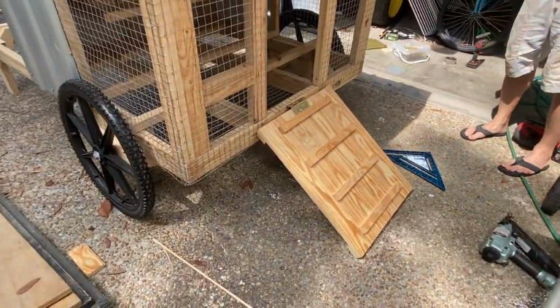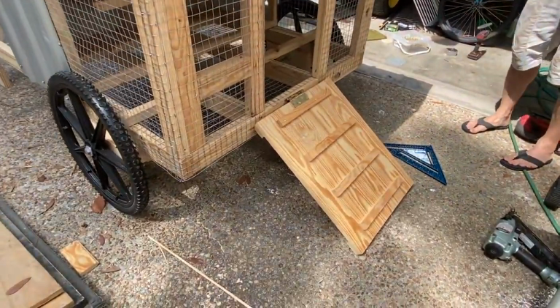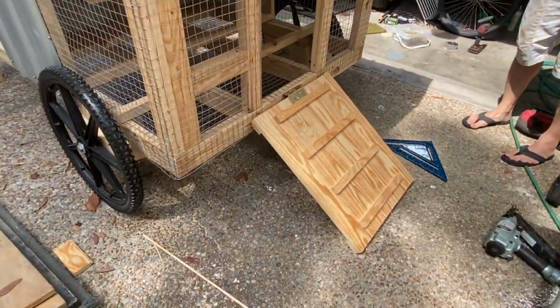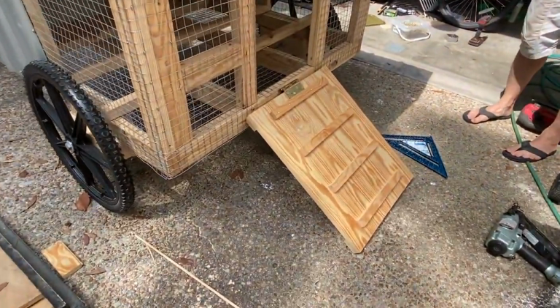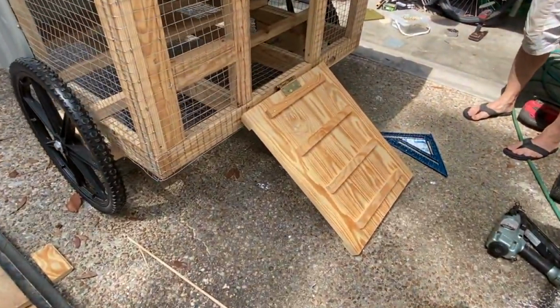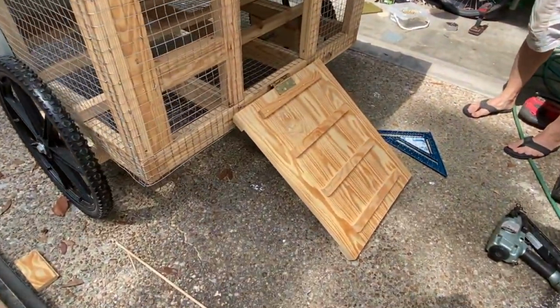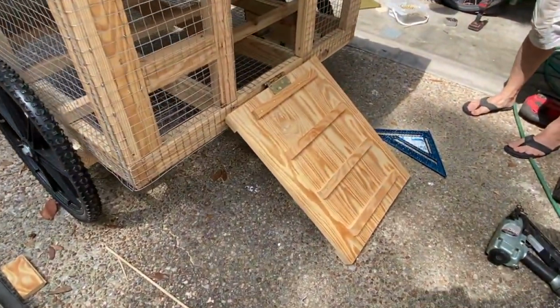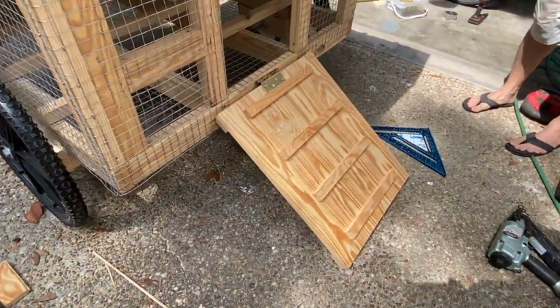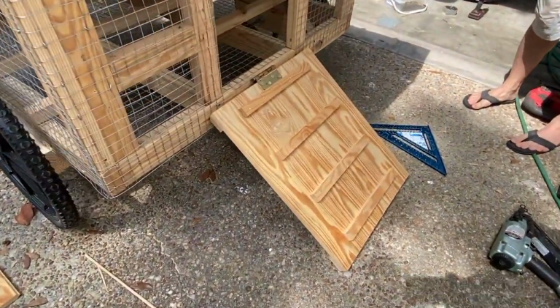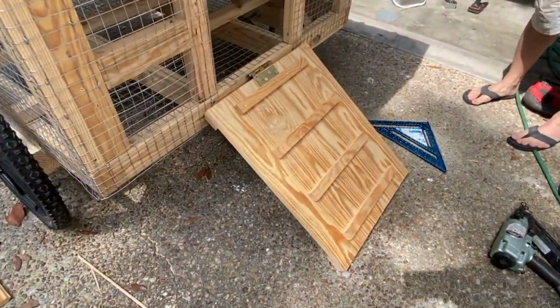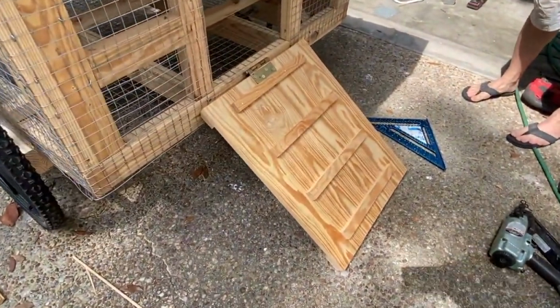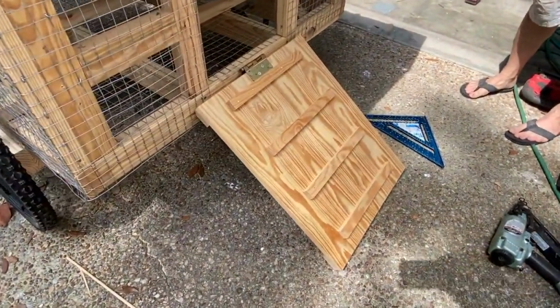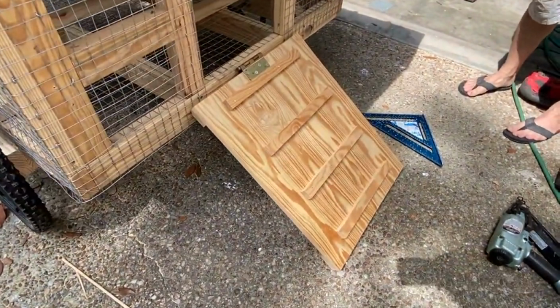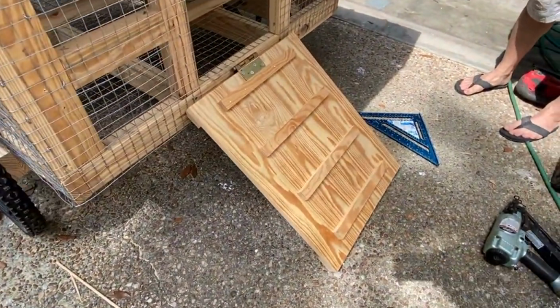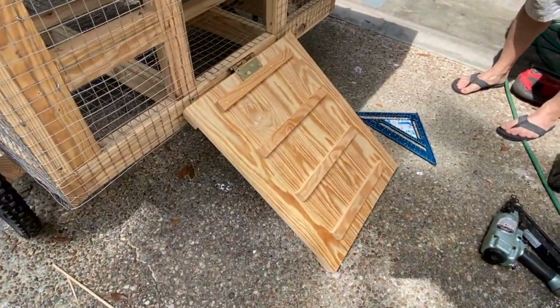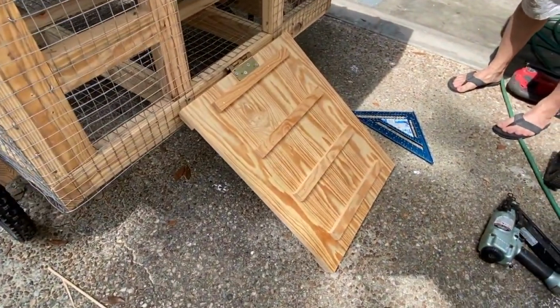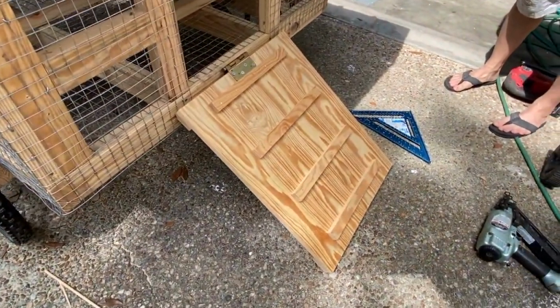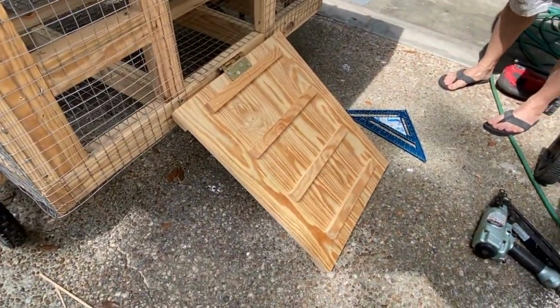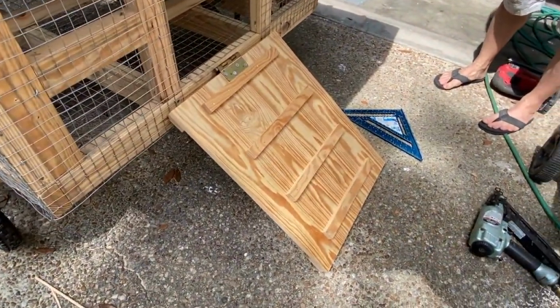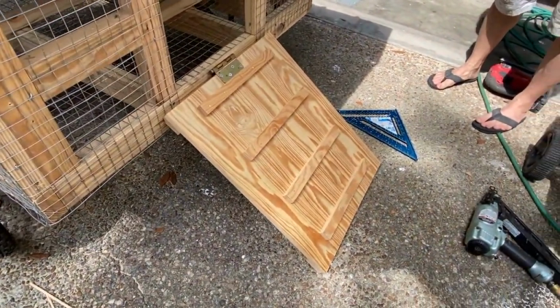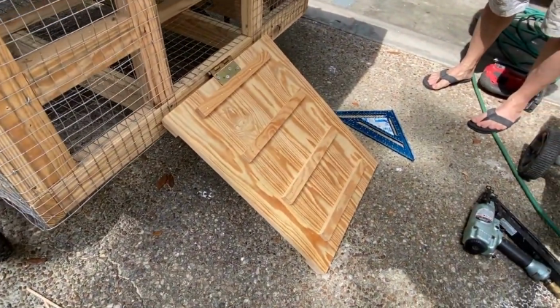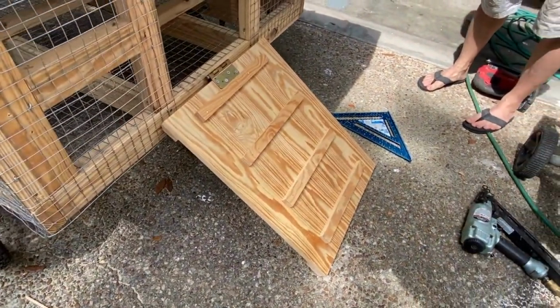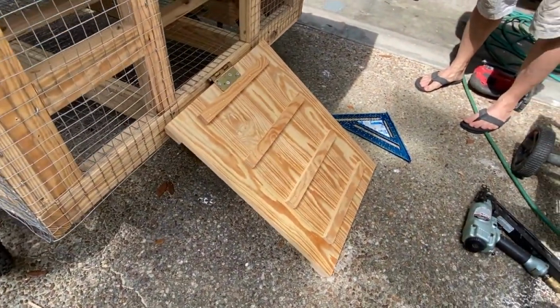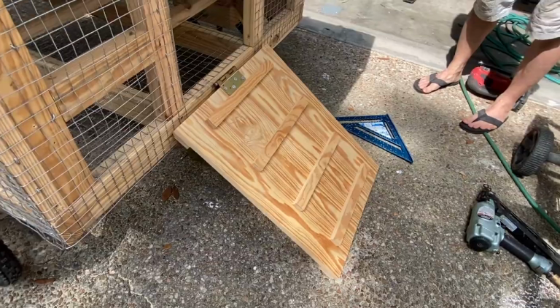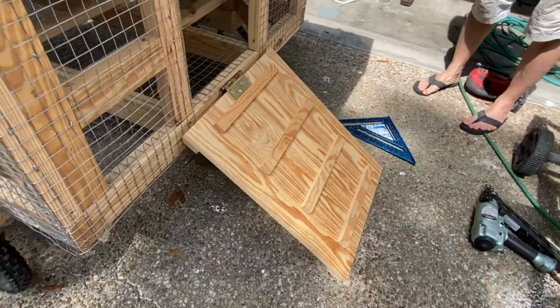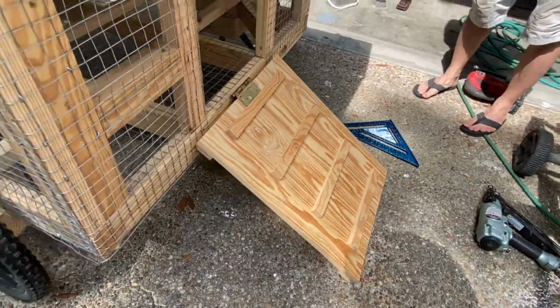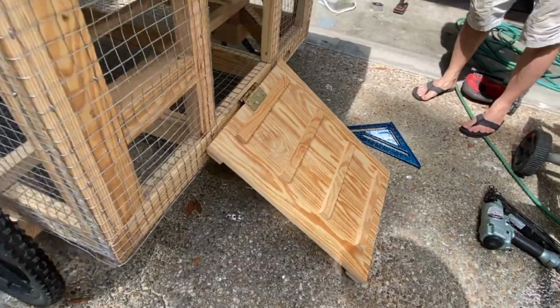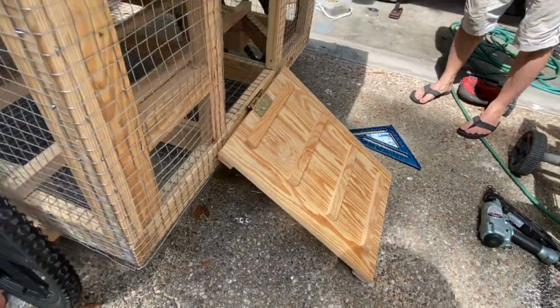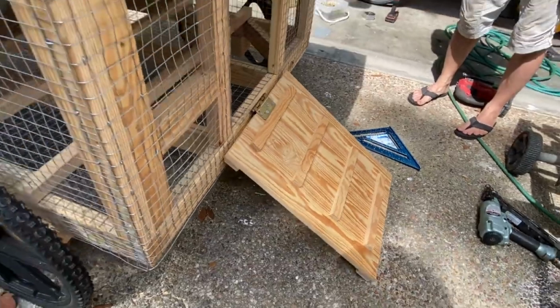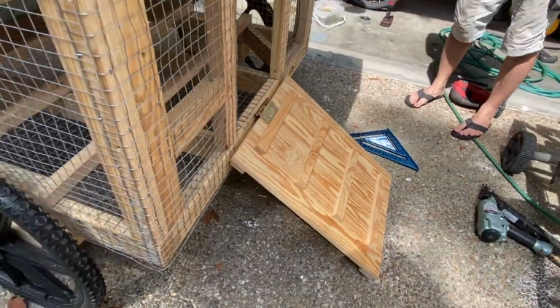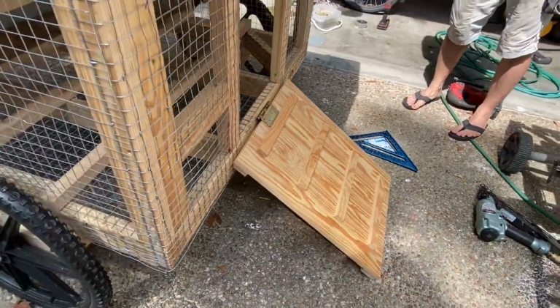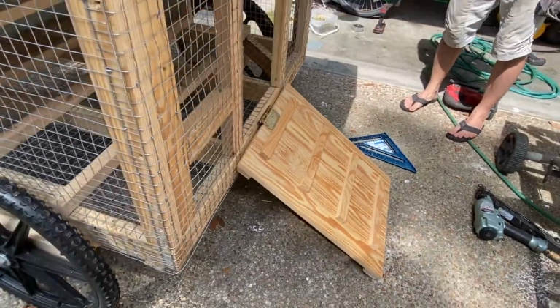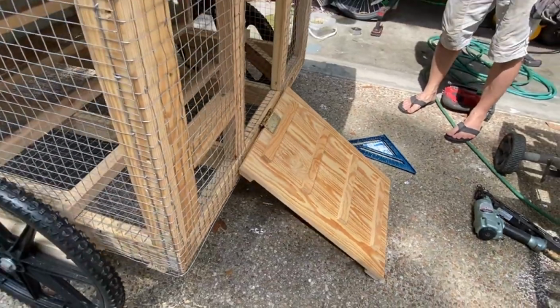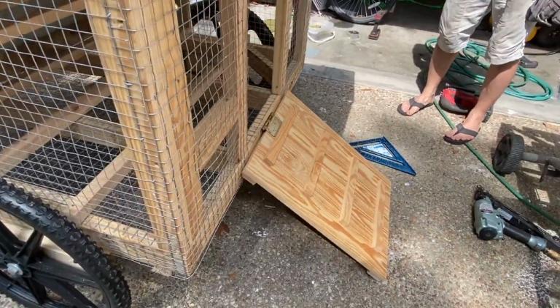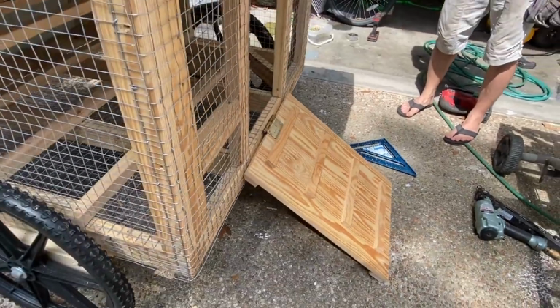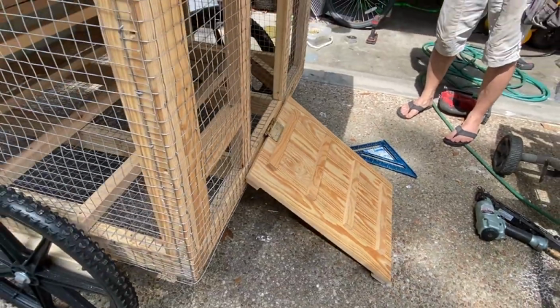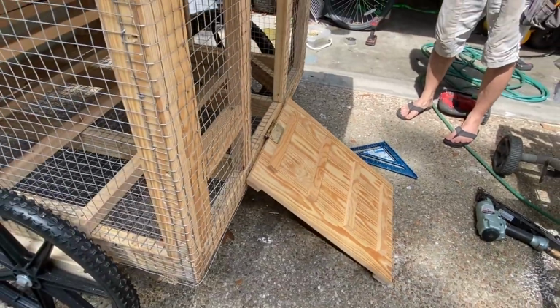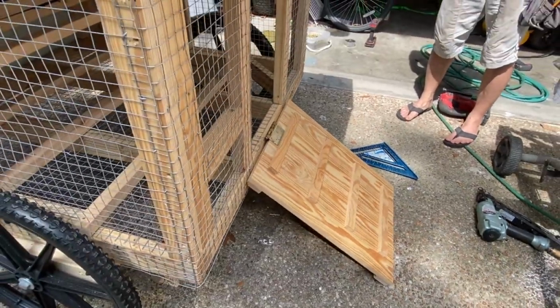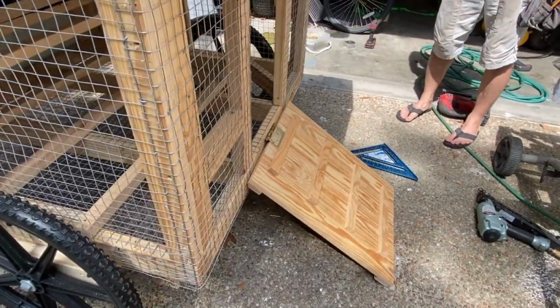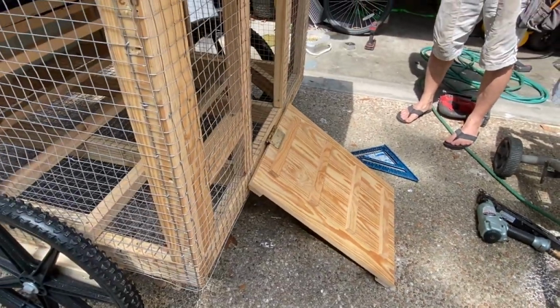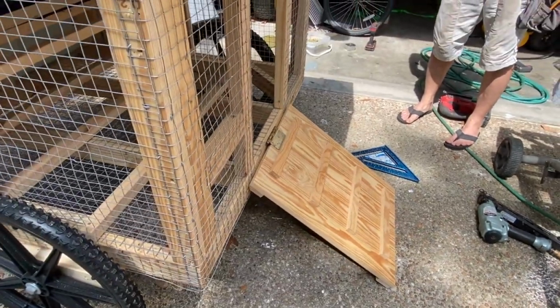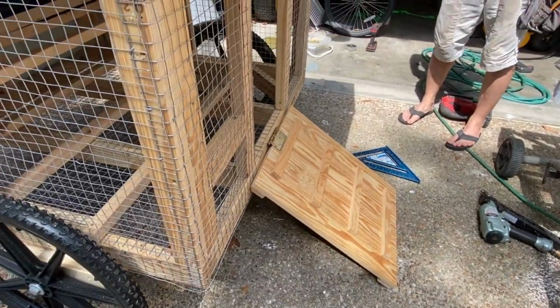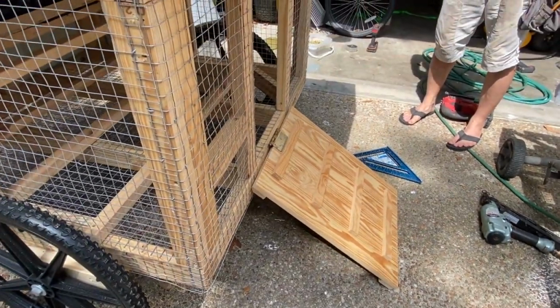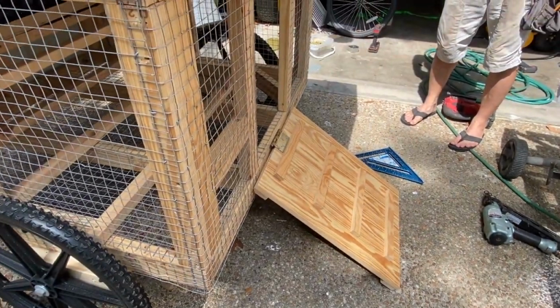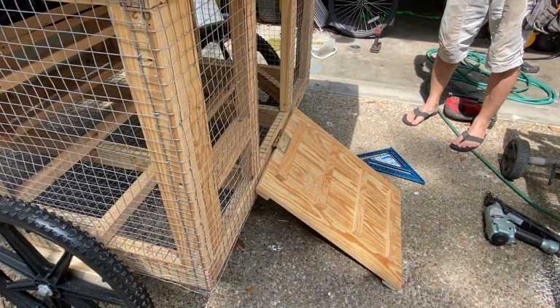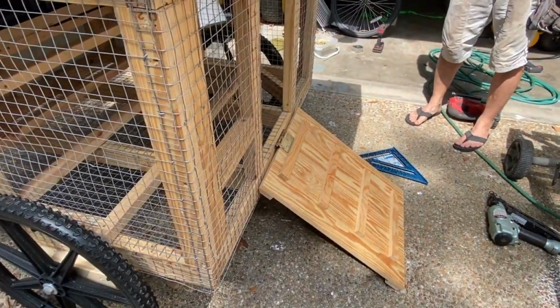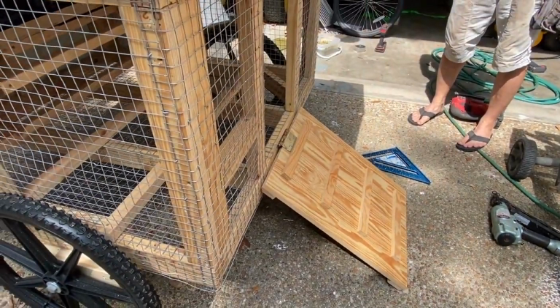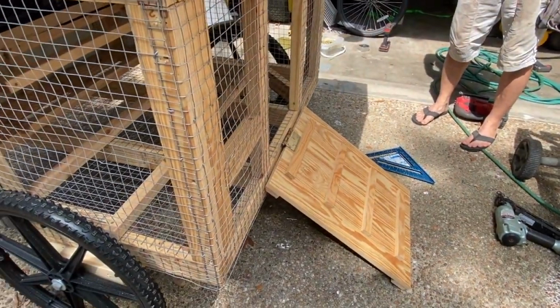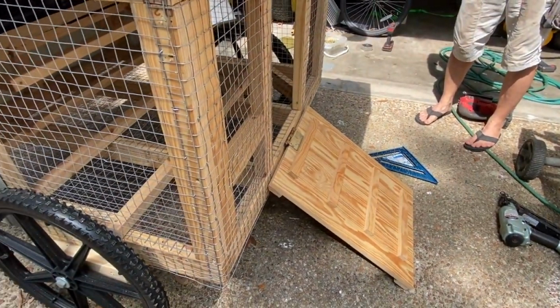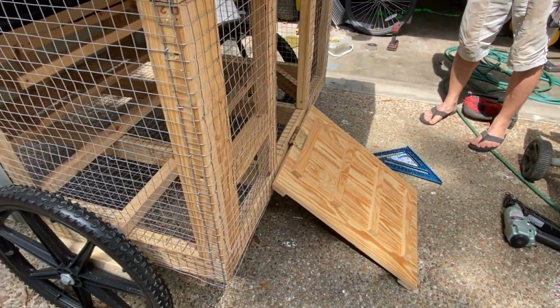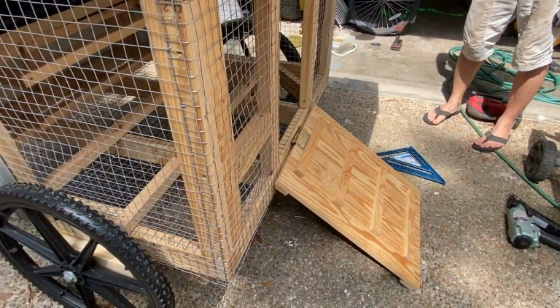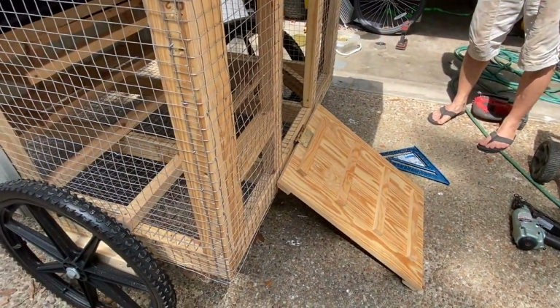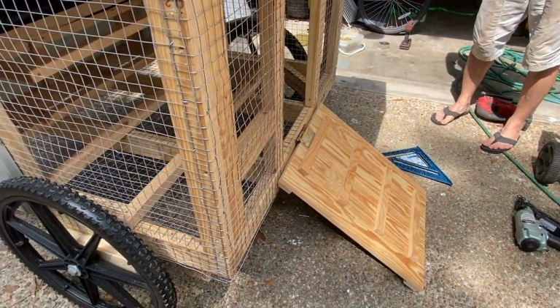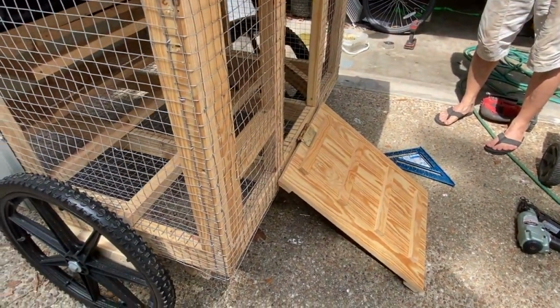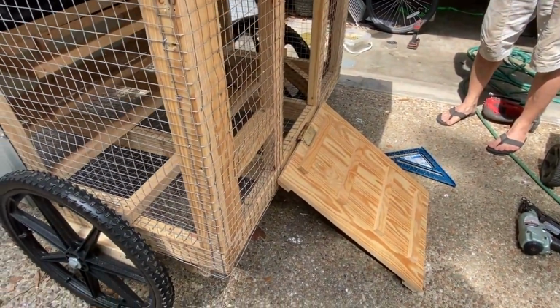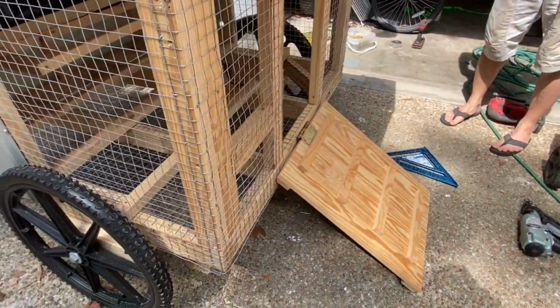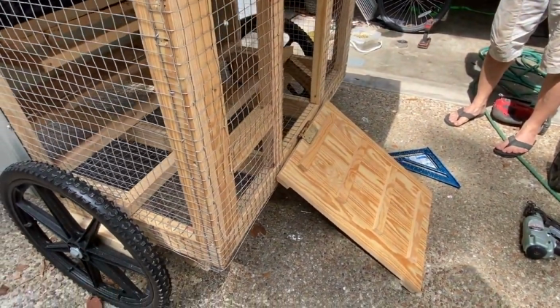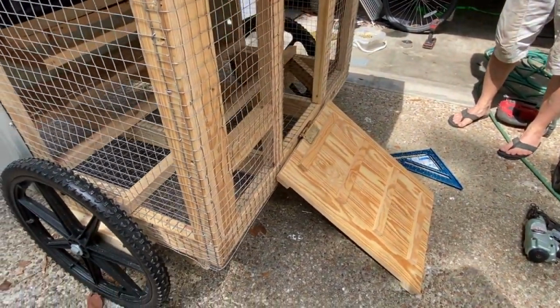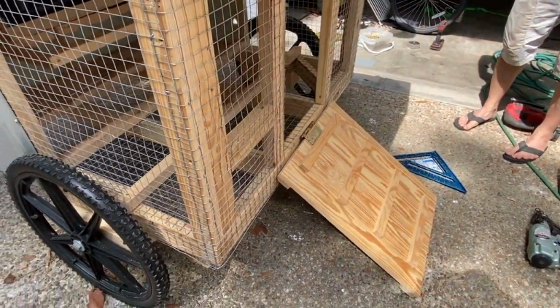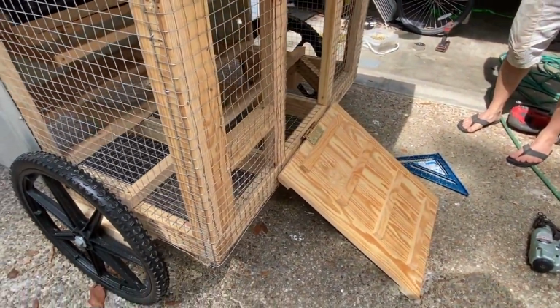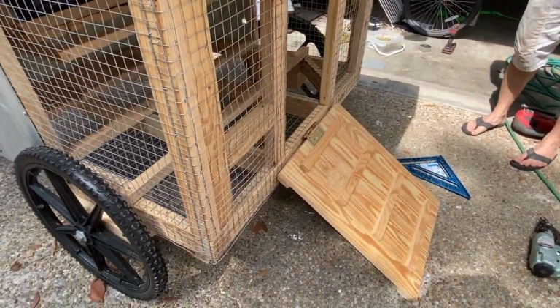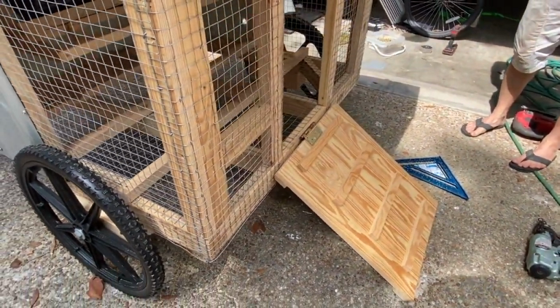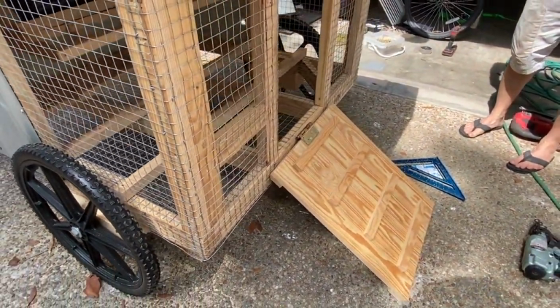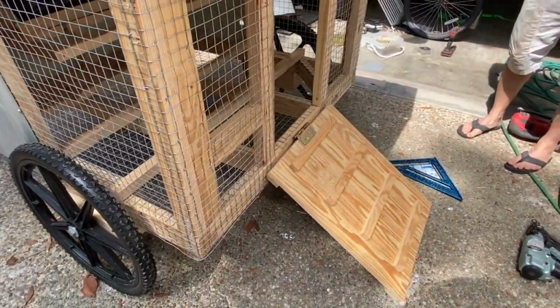The ramp is a little steep for the chickens, but hopefully they can get up there. The chickens are a little bit overweight, so I don't know if they're going to make it up the ramp.